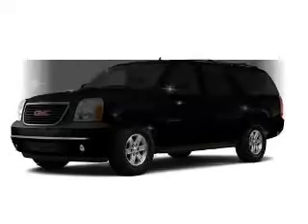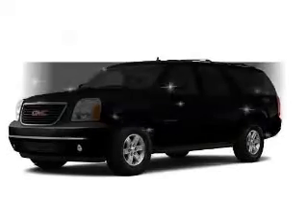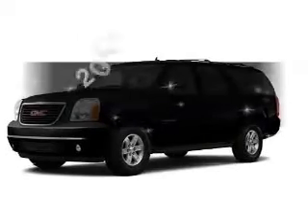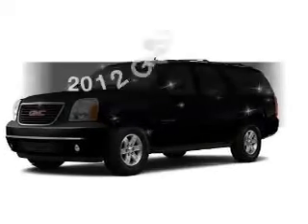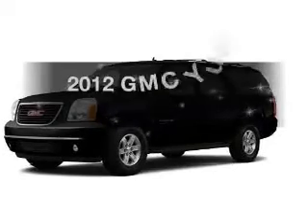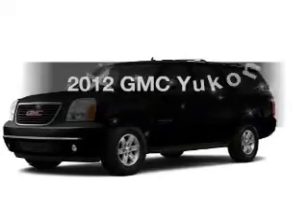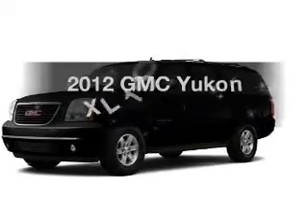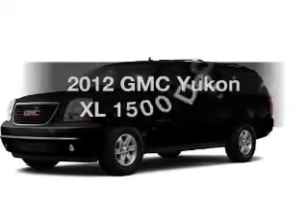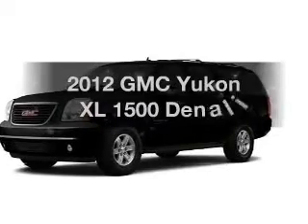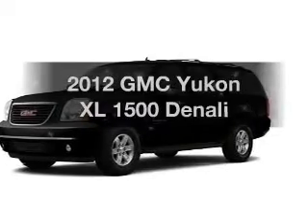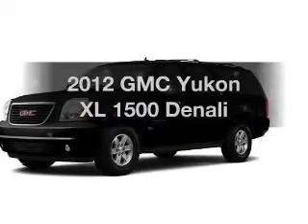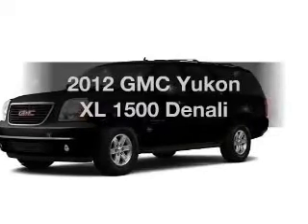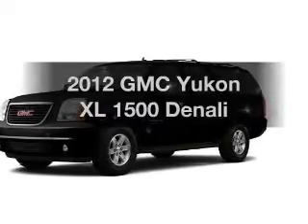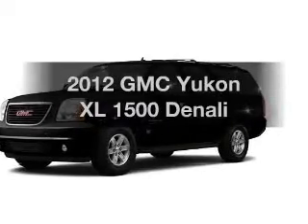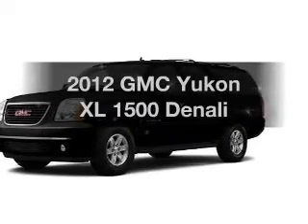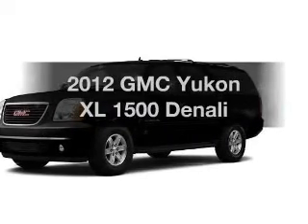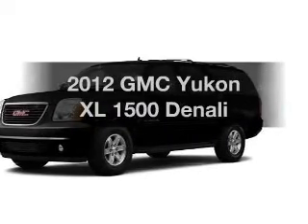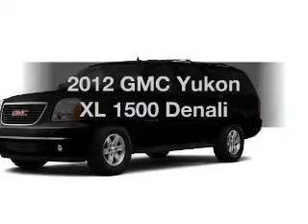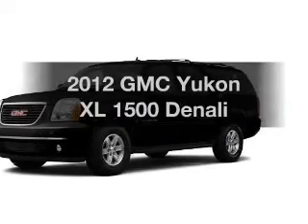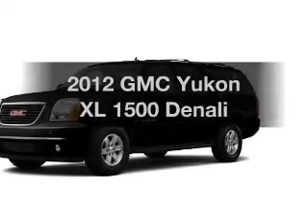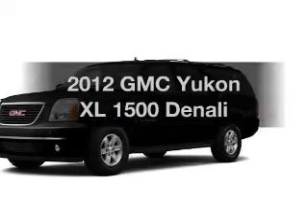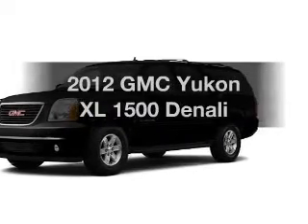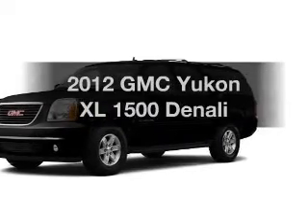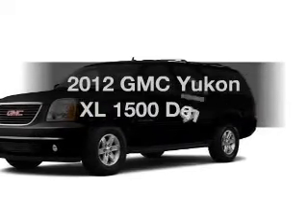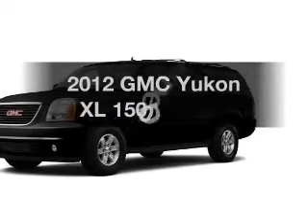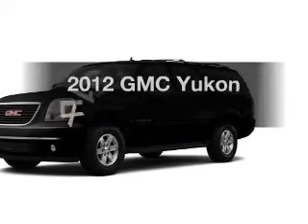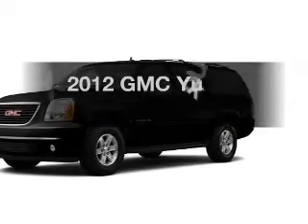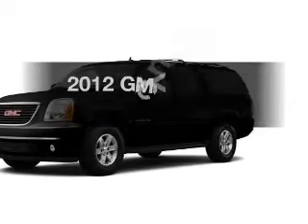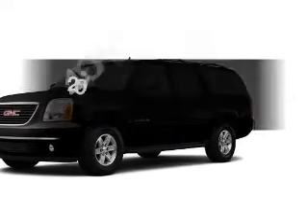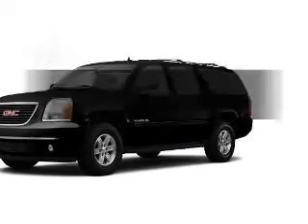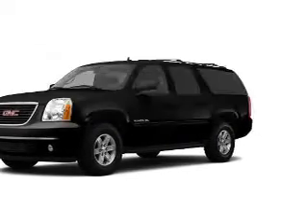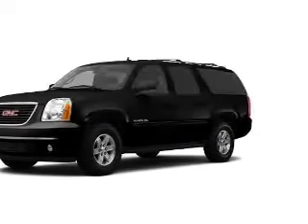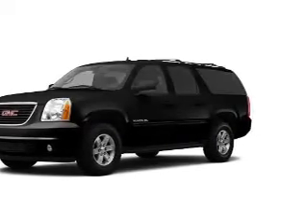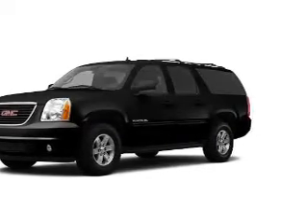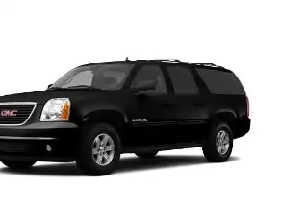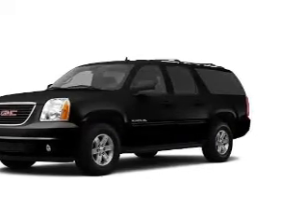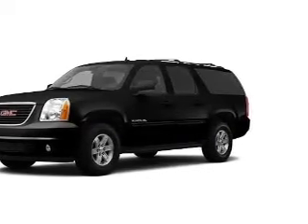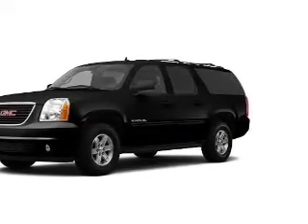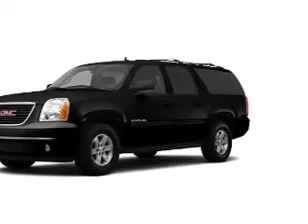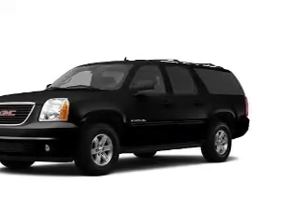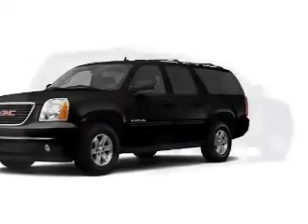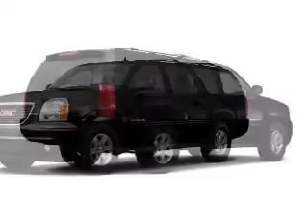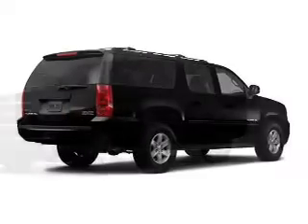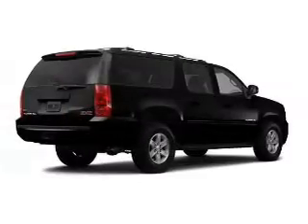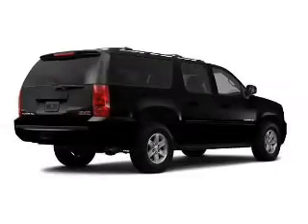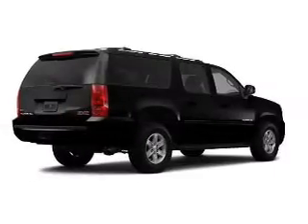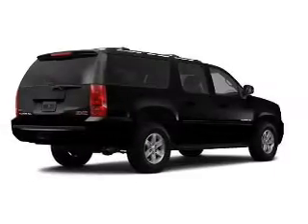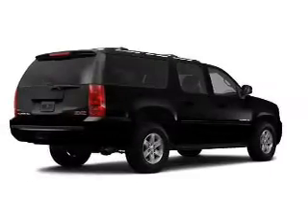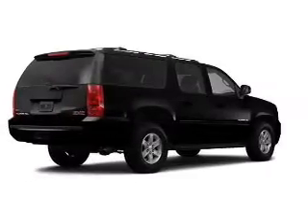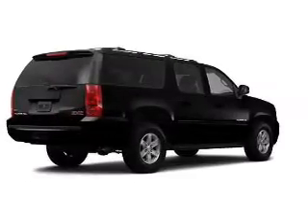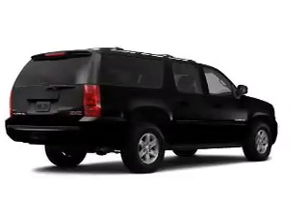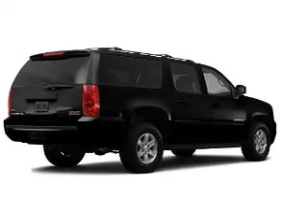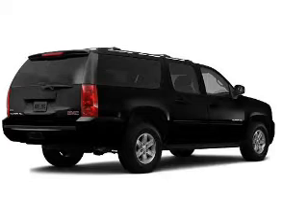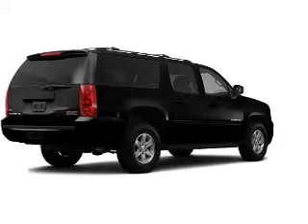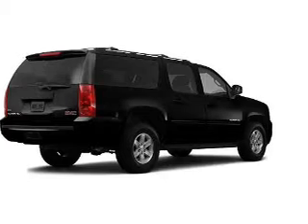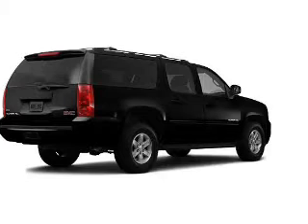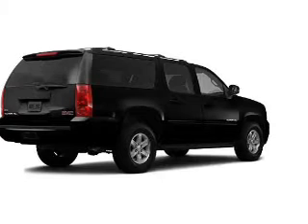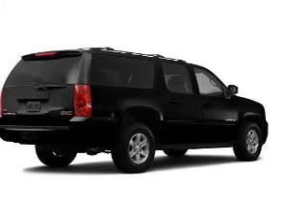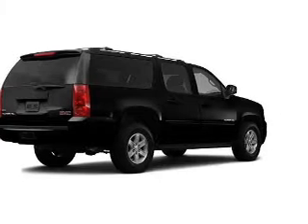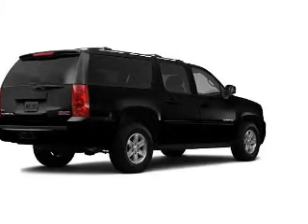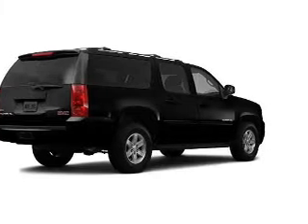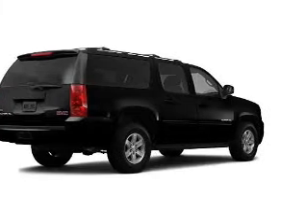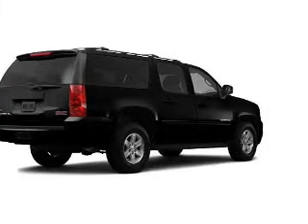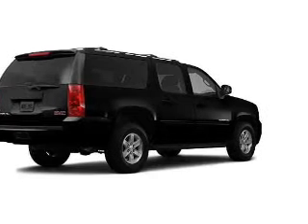Presenting the 2012 GMC Yukon XL. If you're looking for a first-rate auto, this one could be yours today.